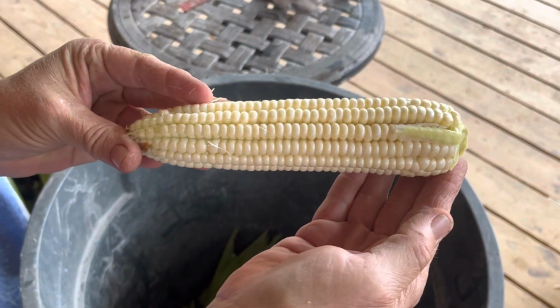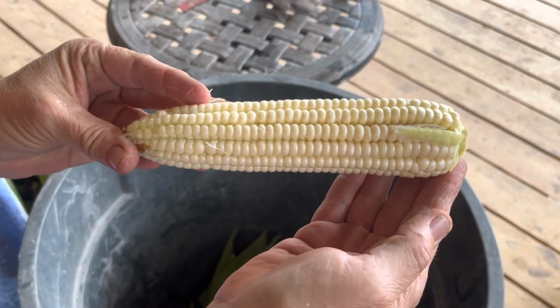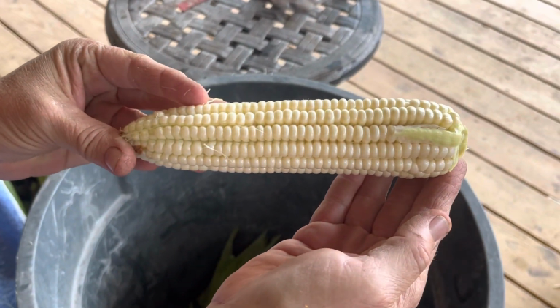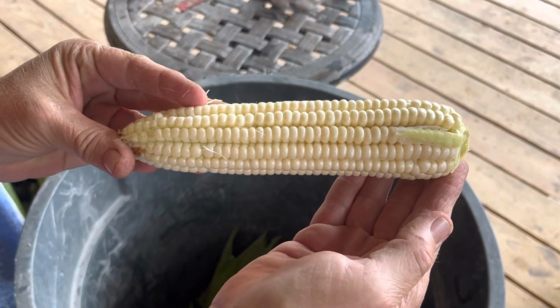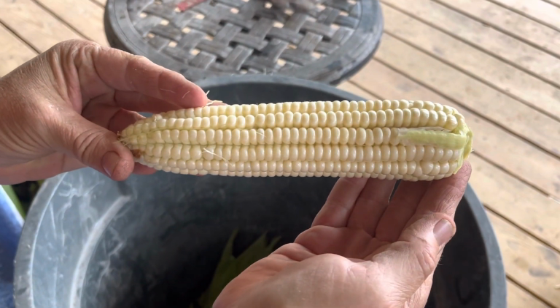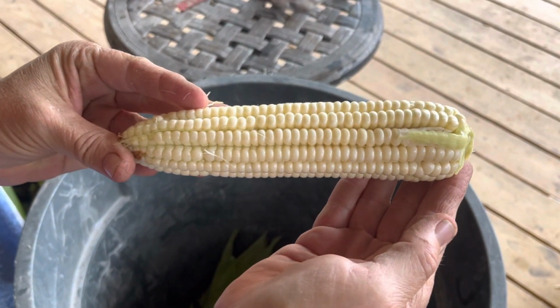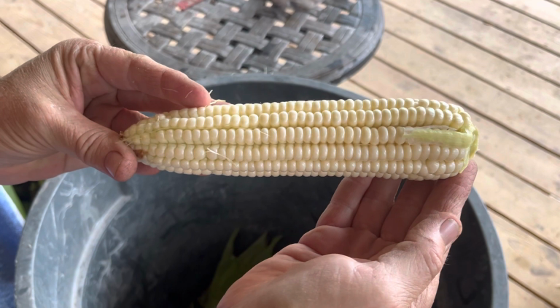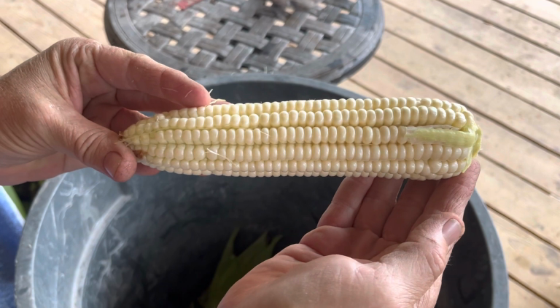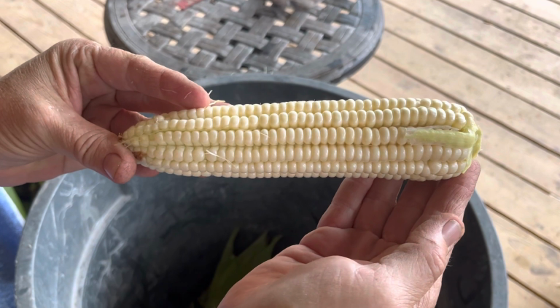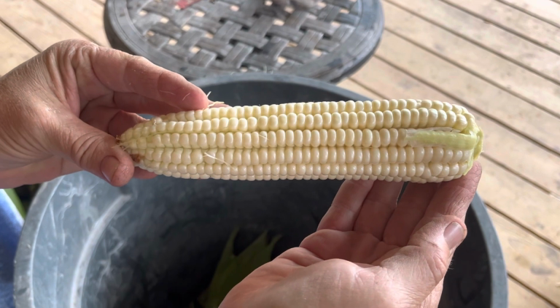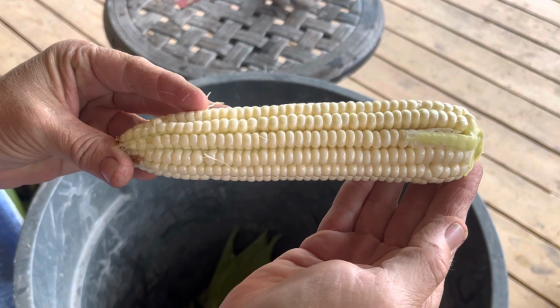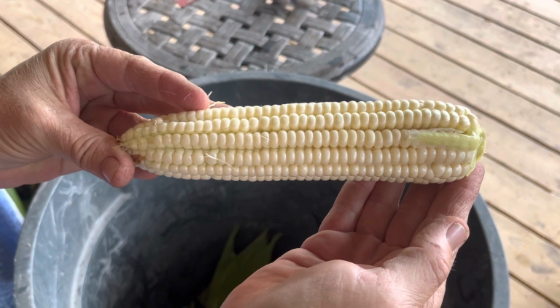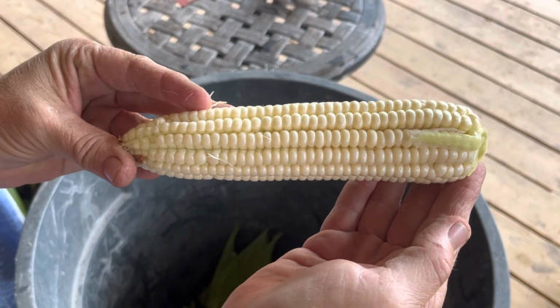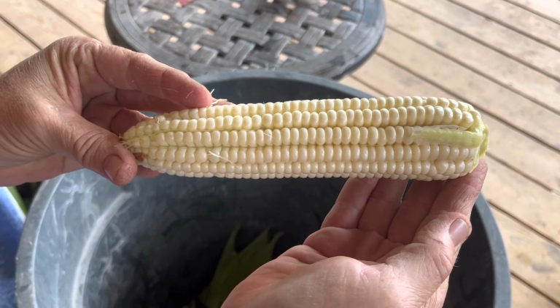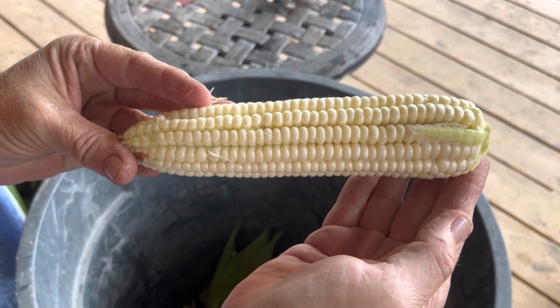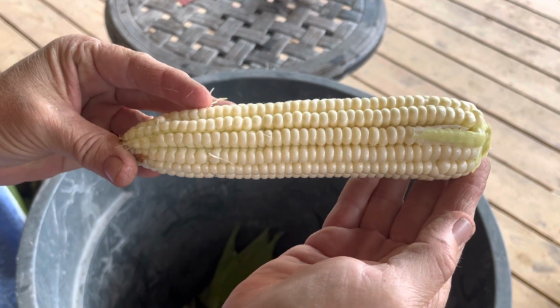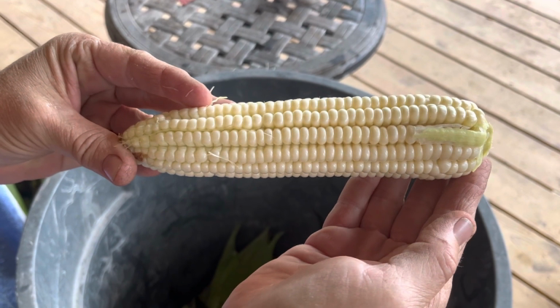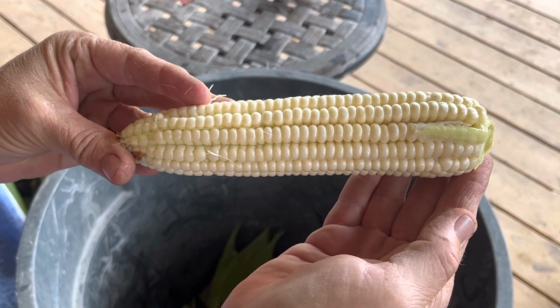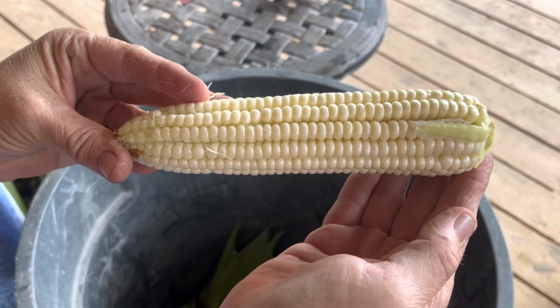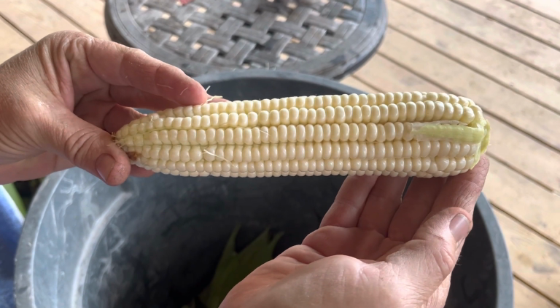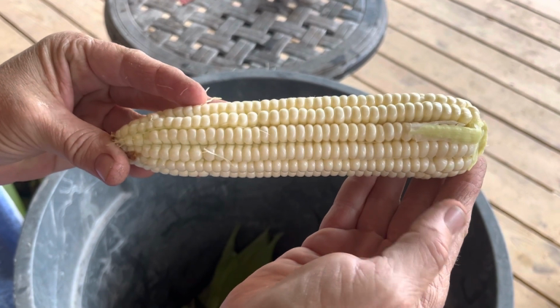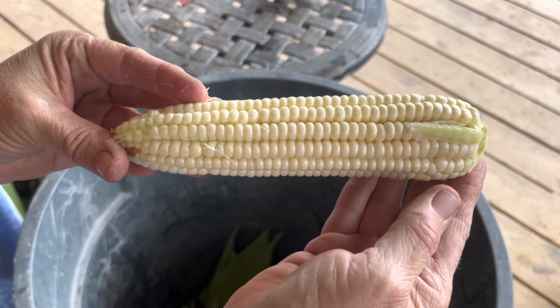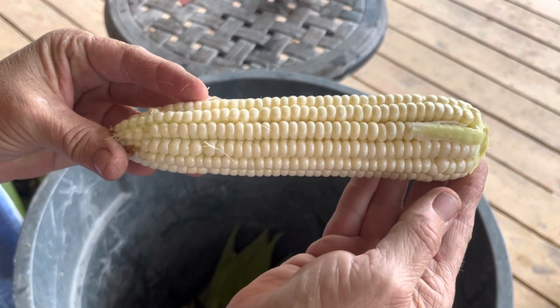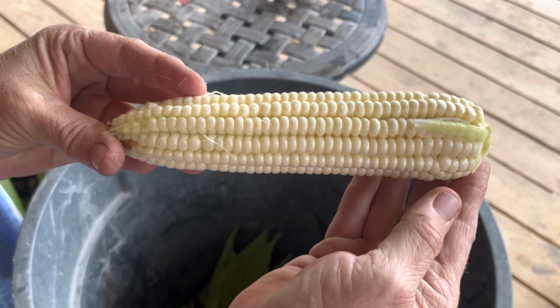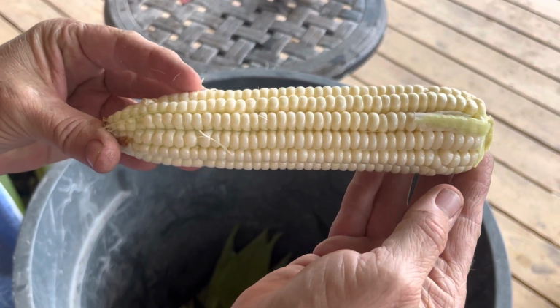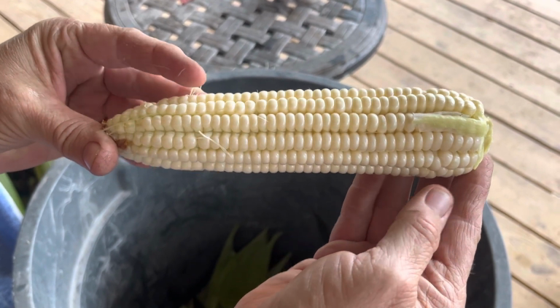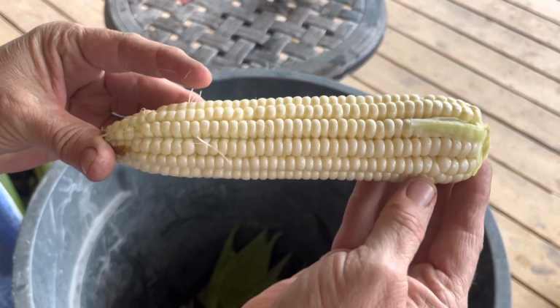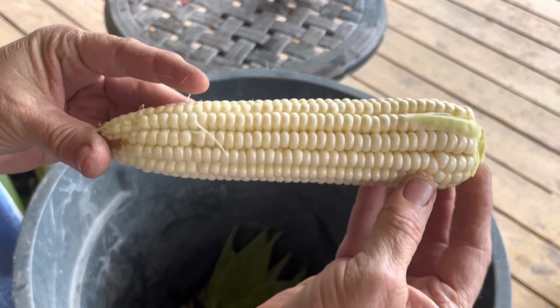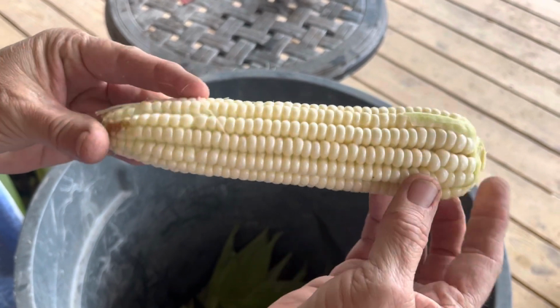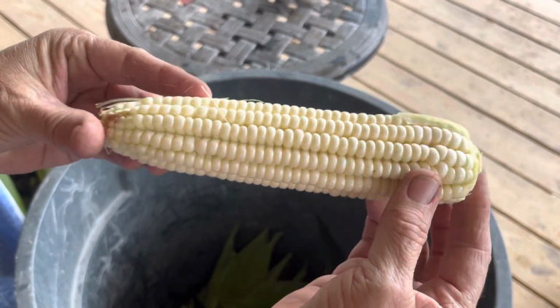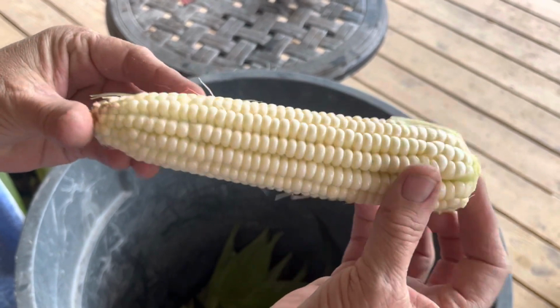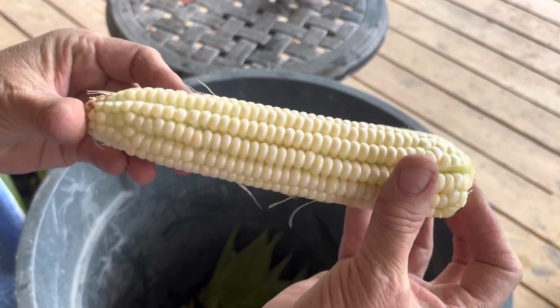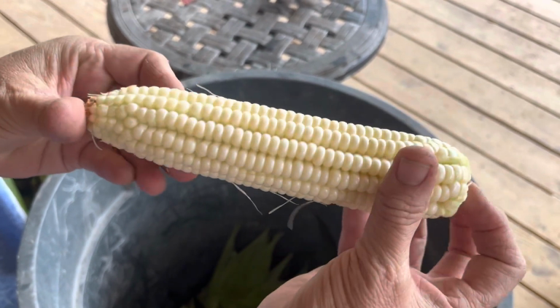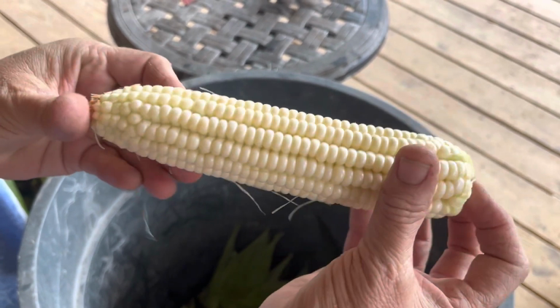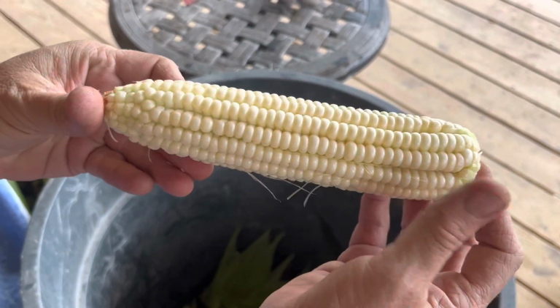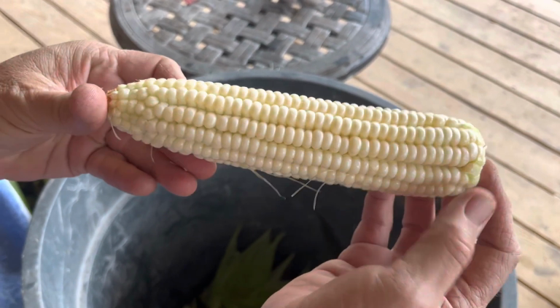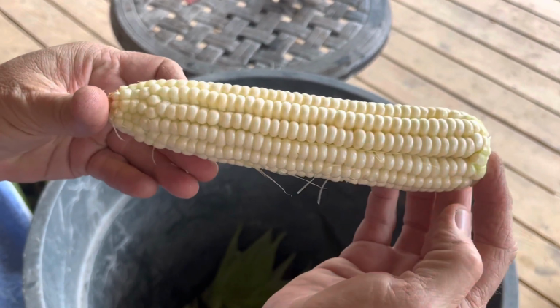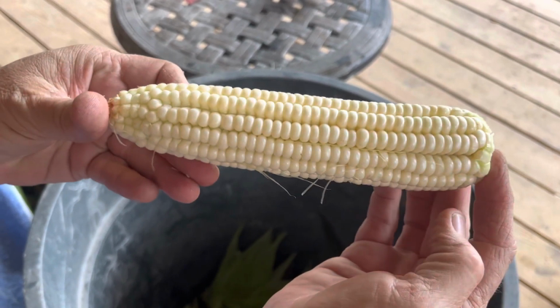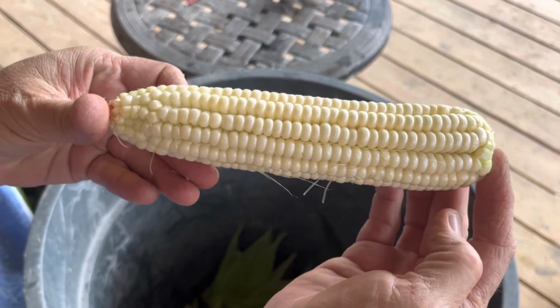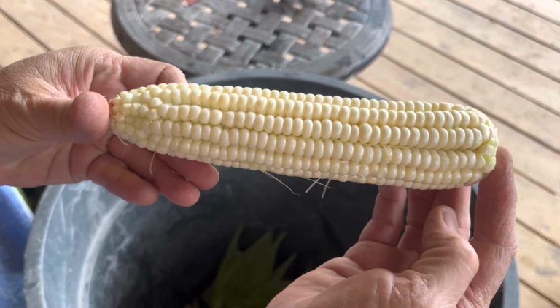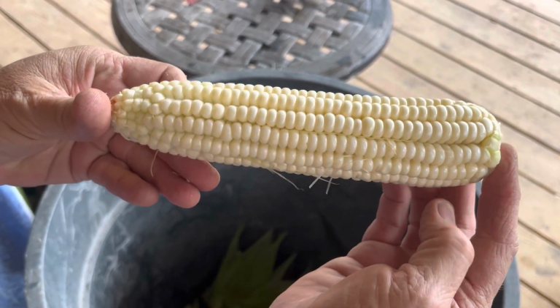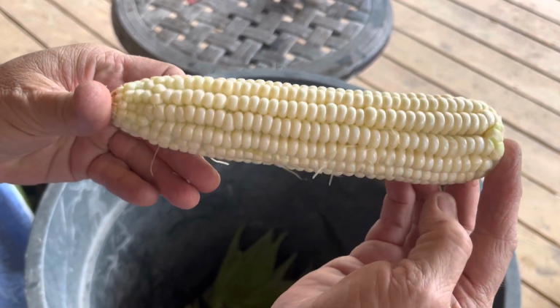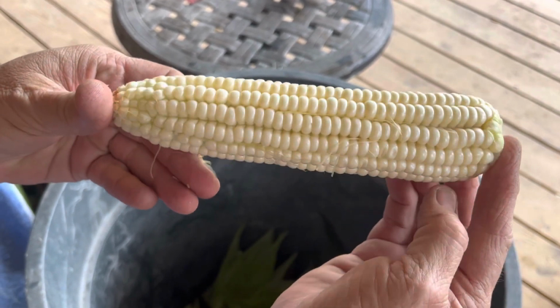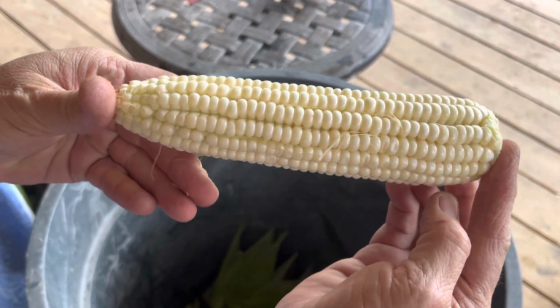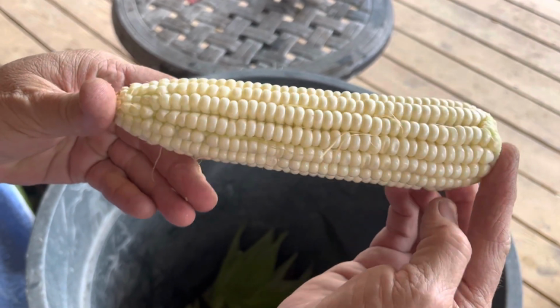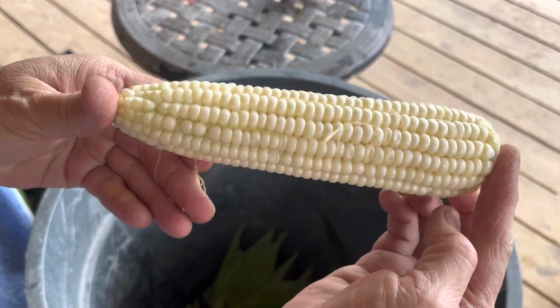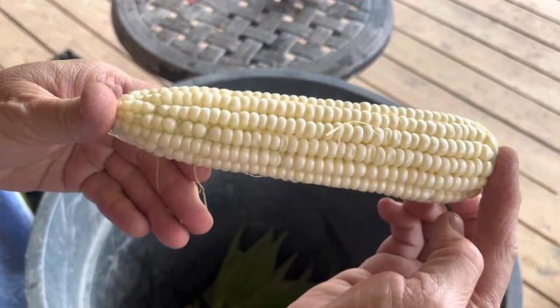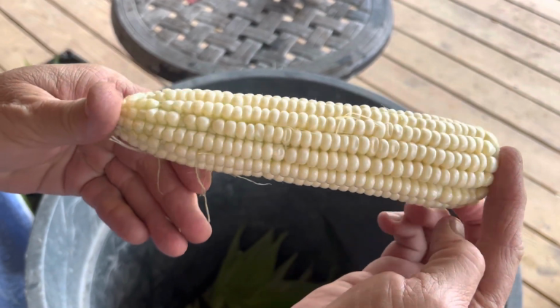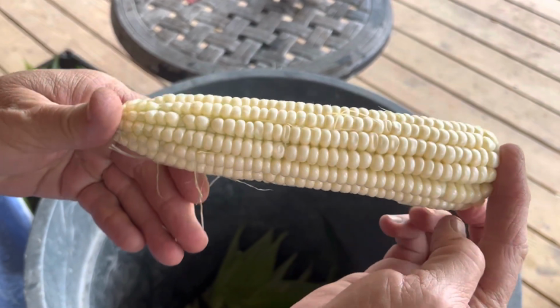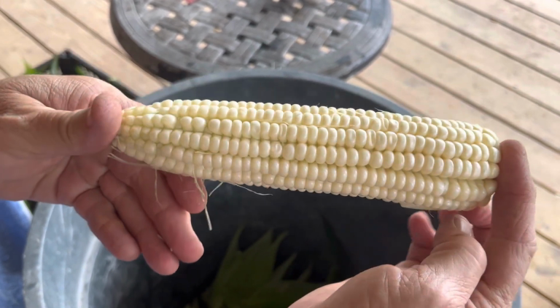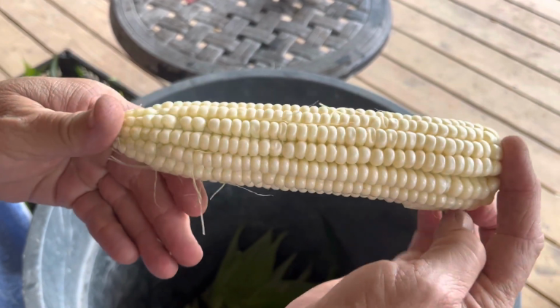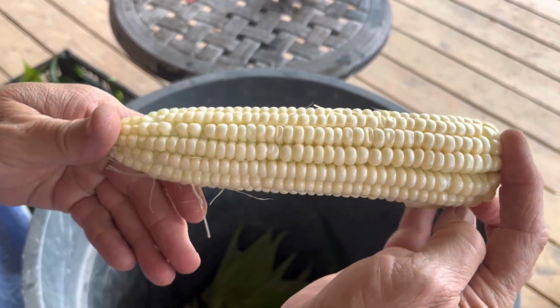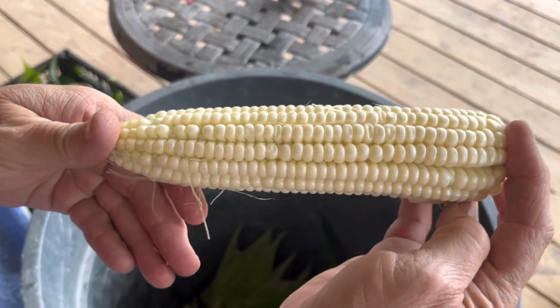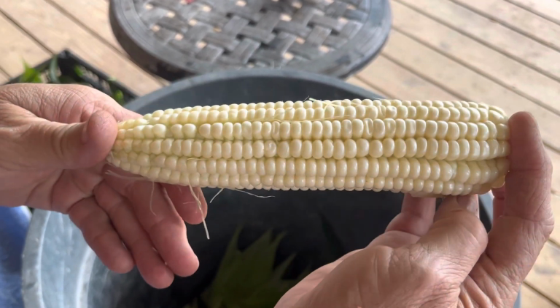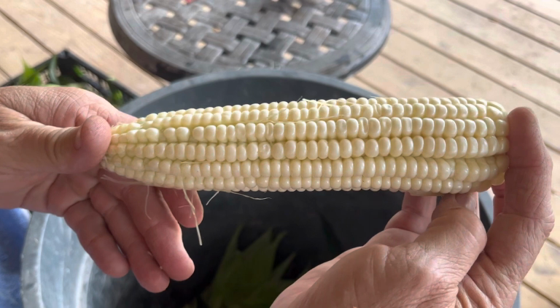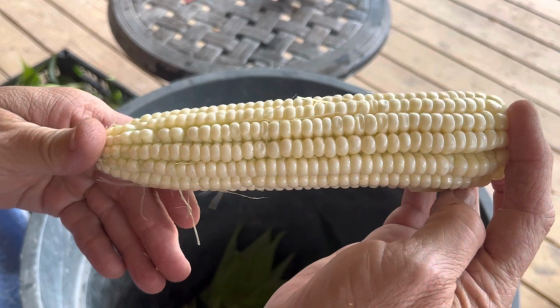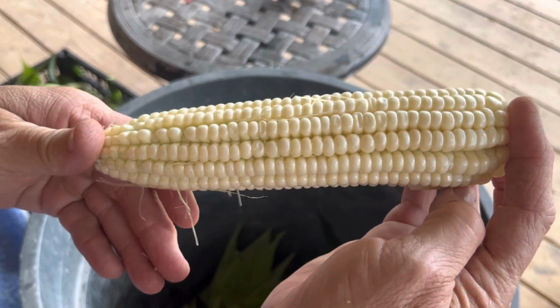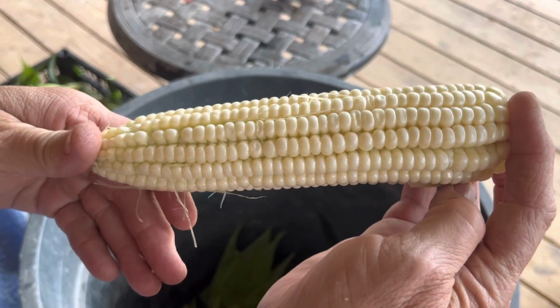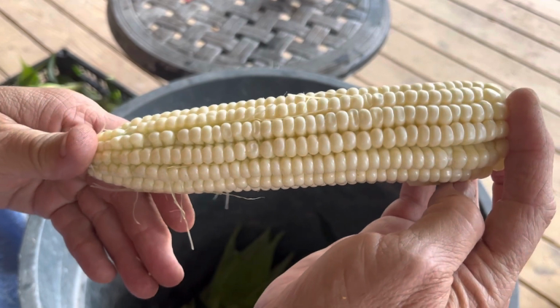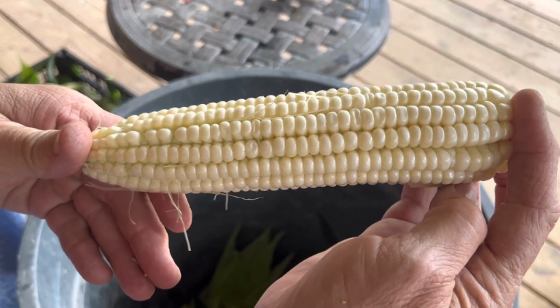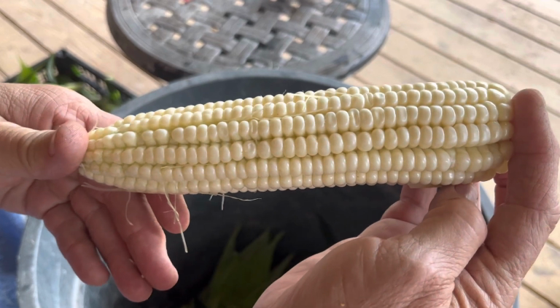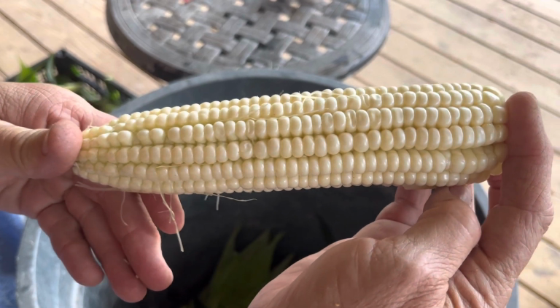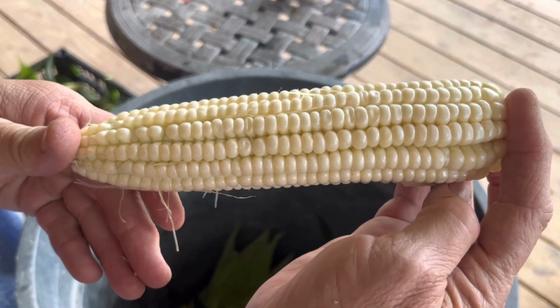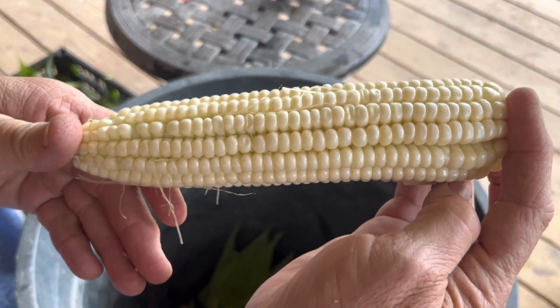It looks fabulous. All right, y'all. This is Leslie from Scratch Made Homestead. Peace.